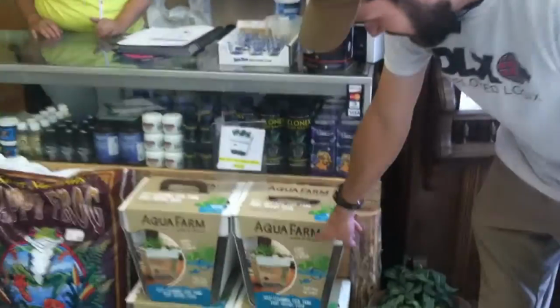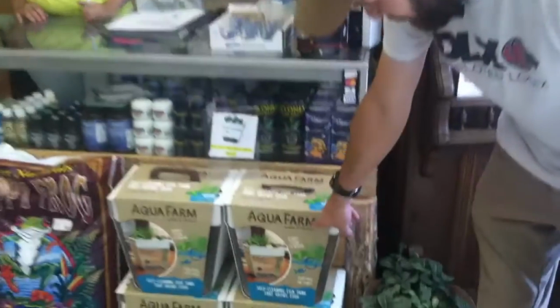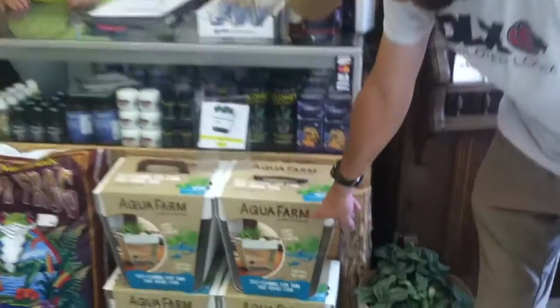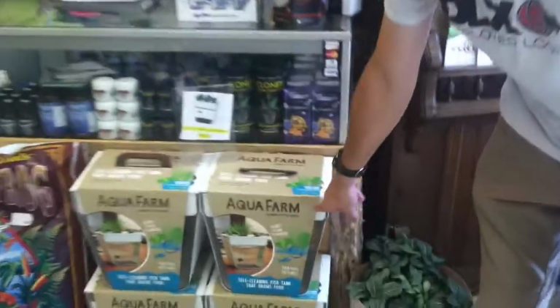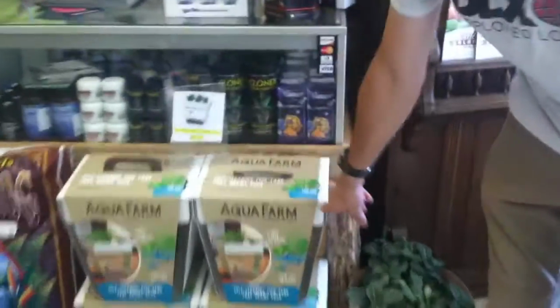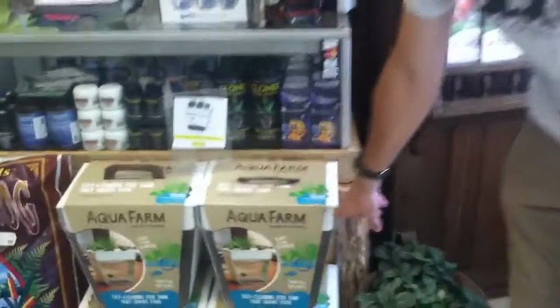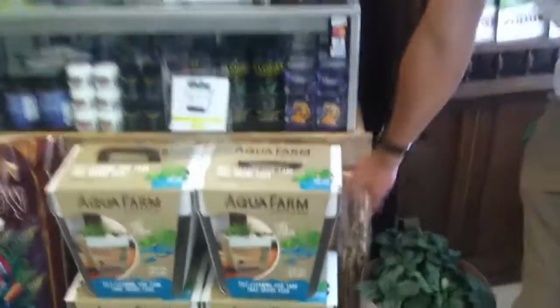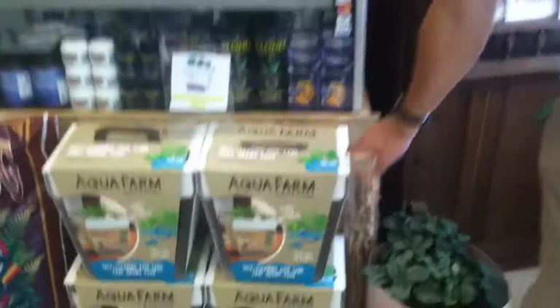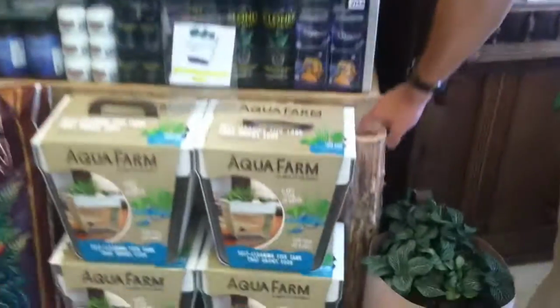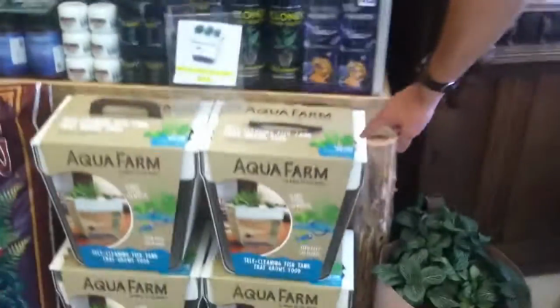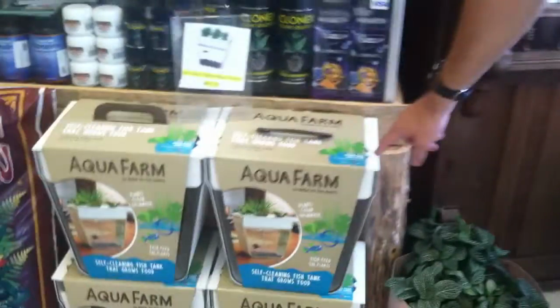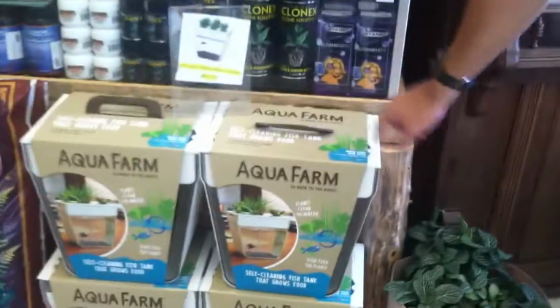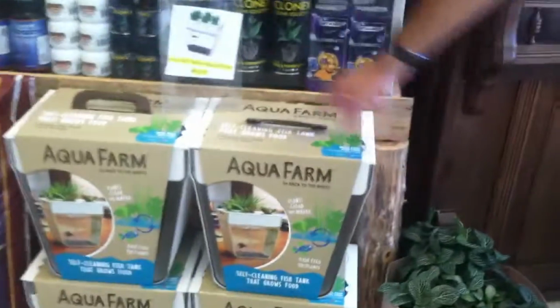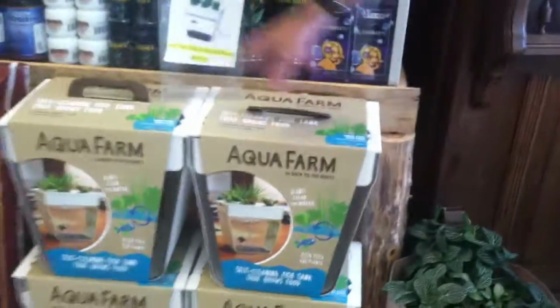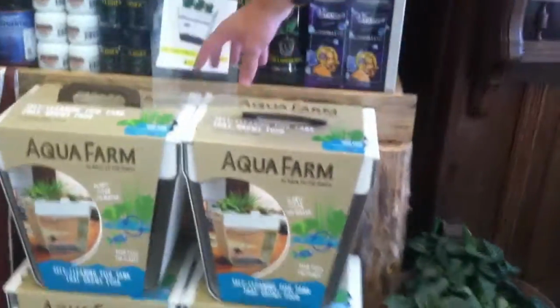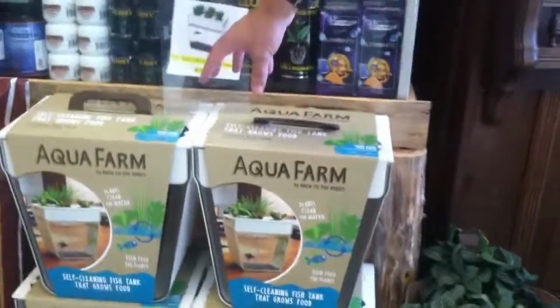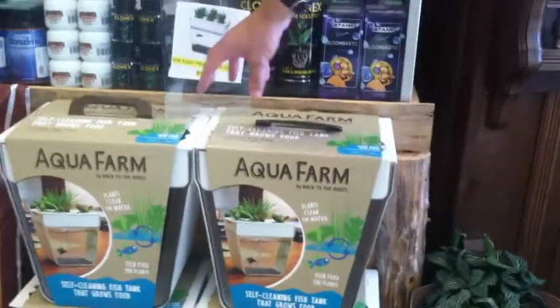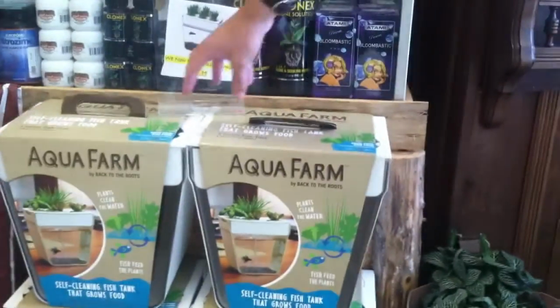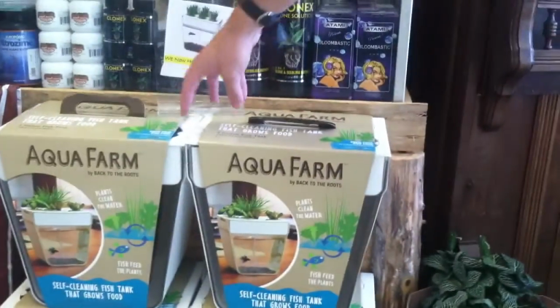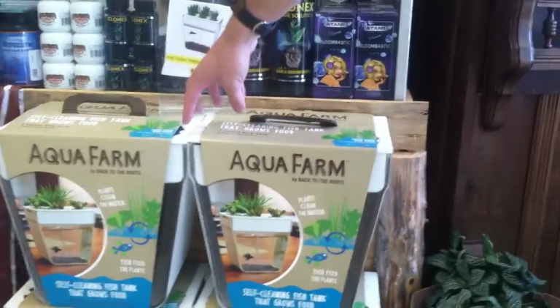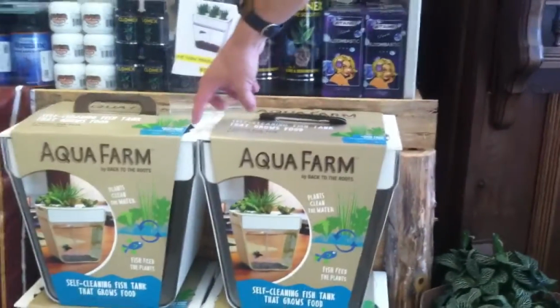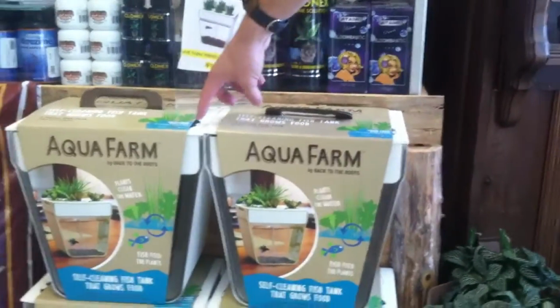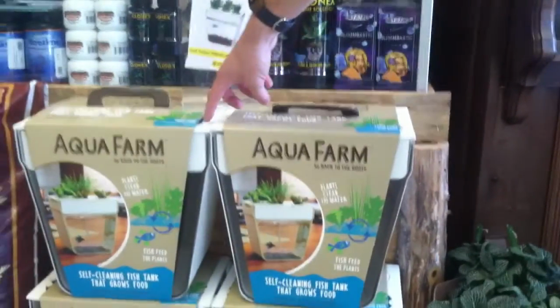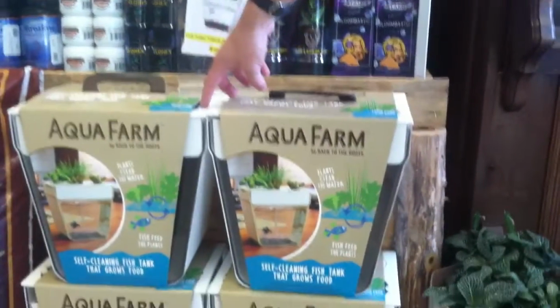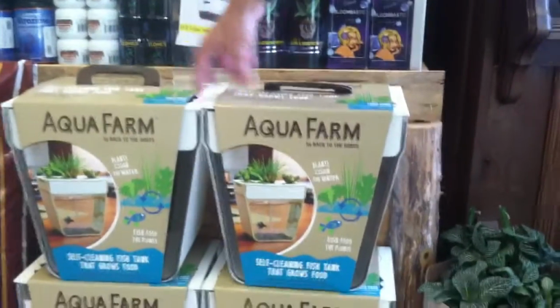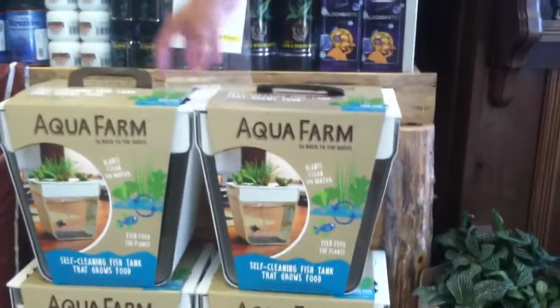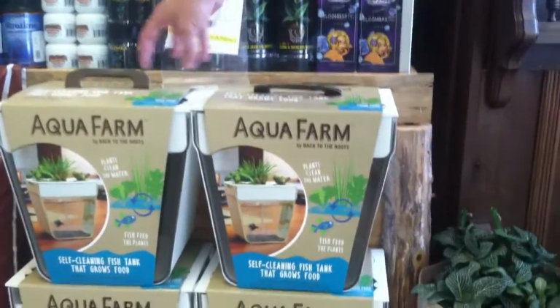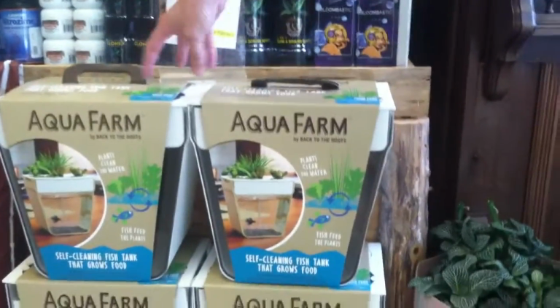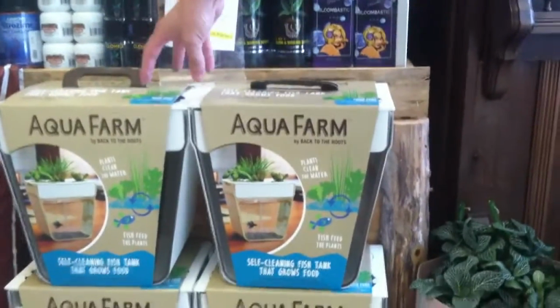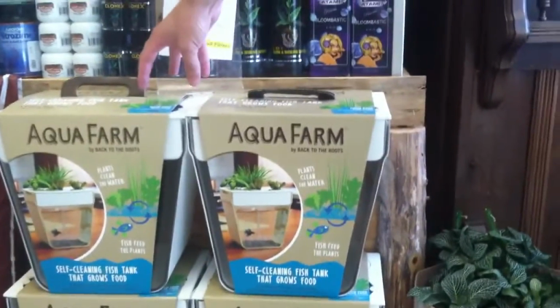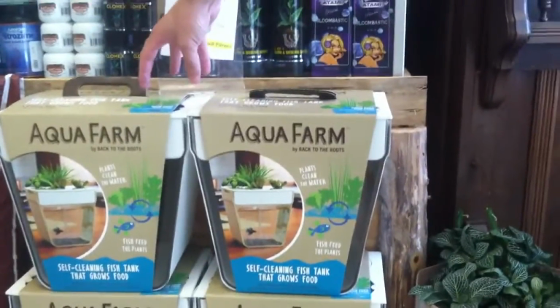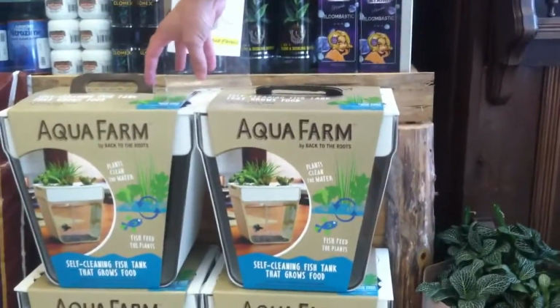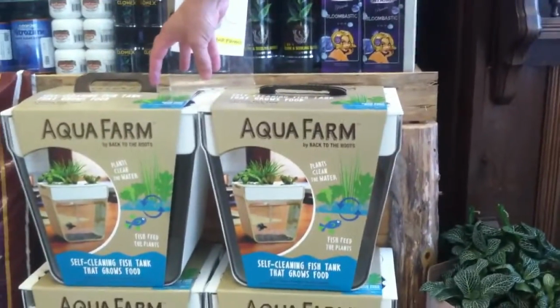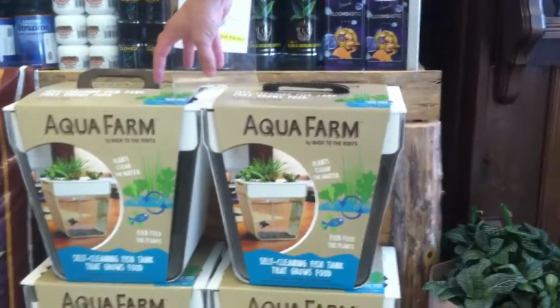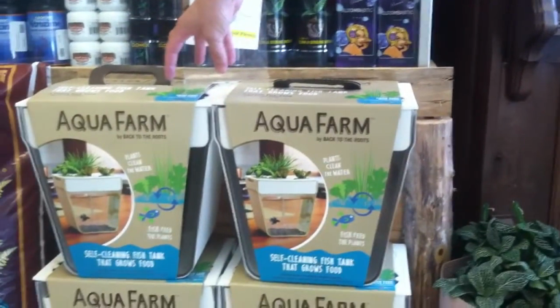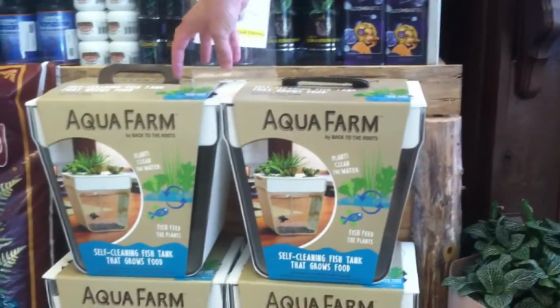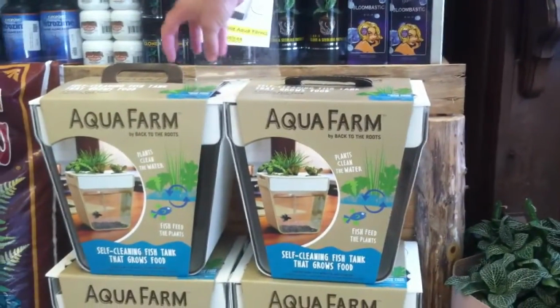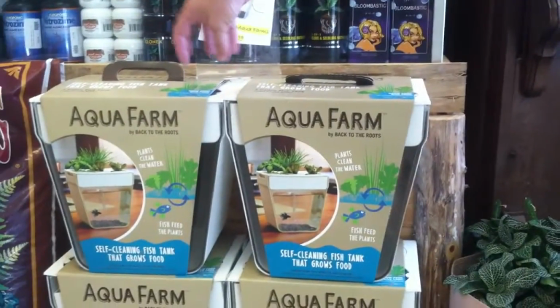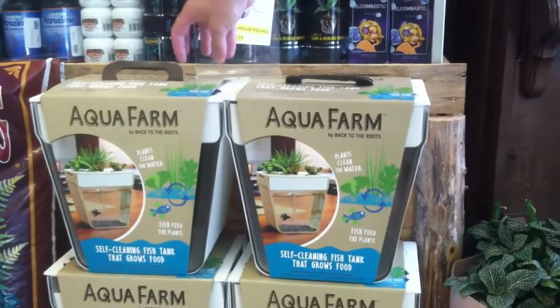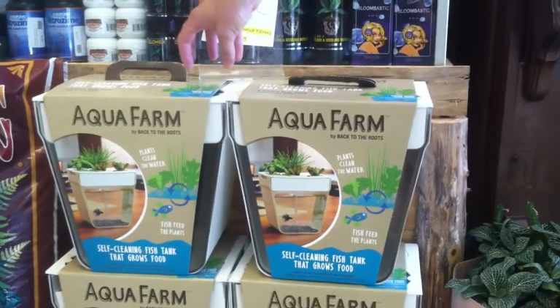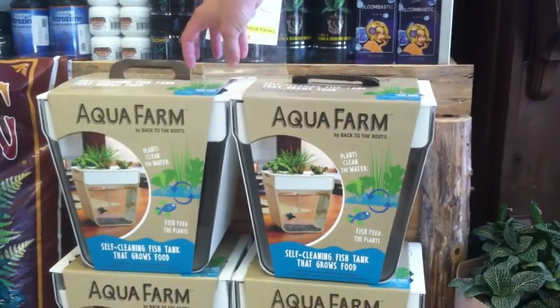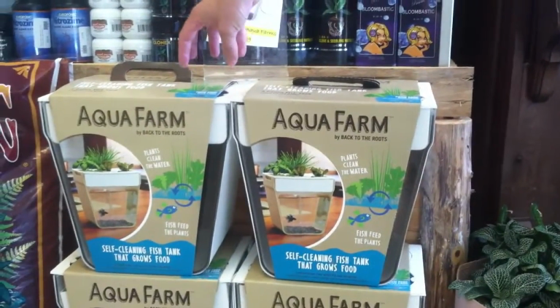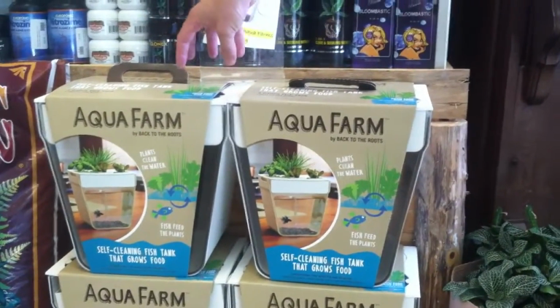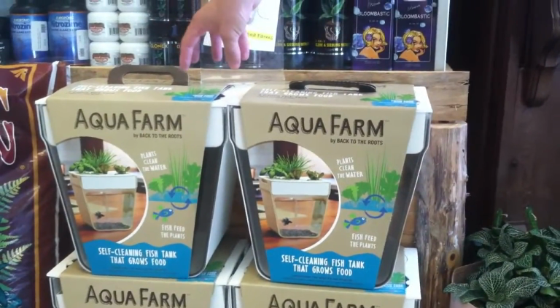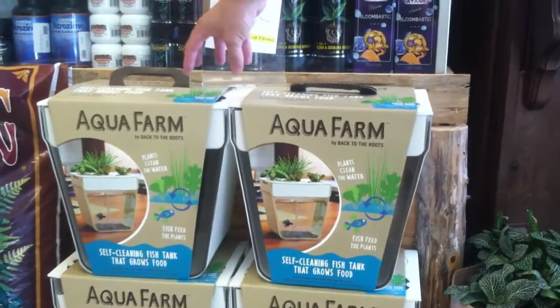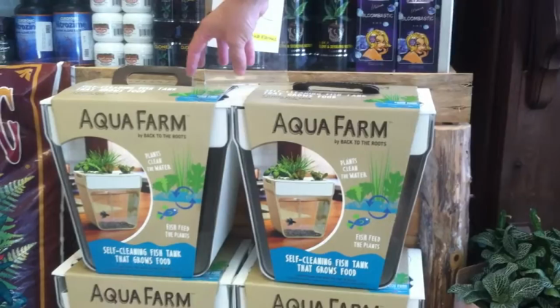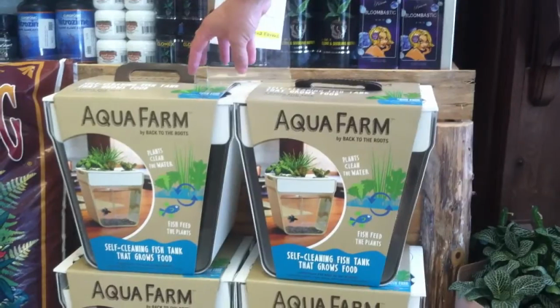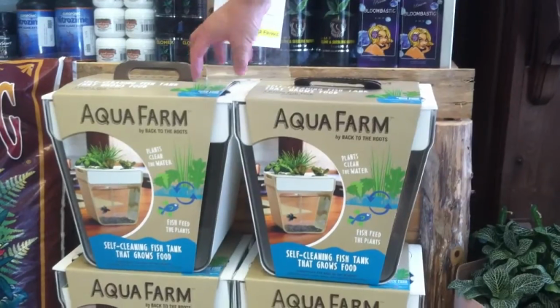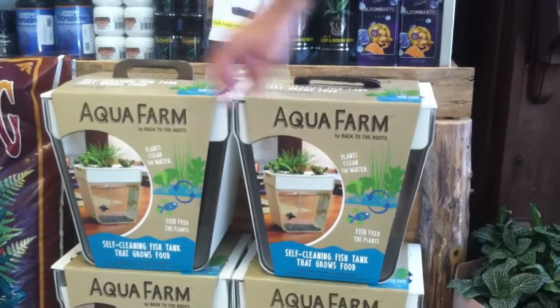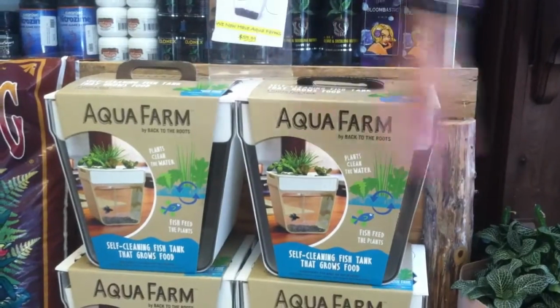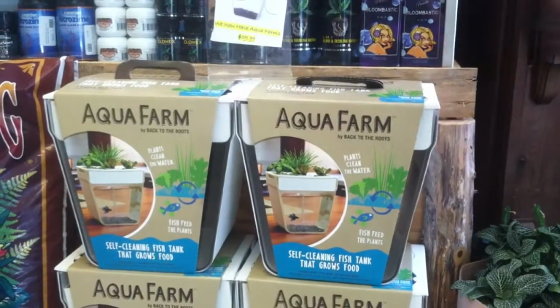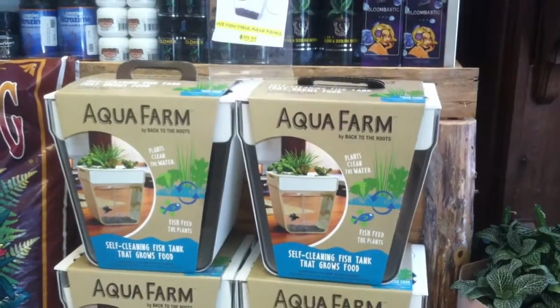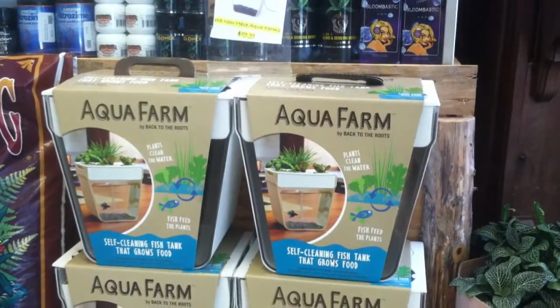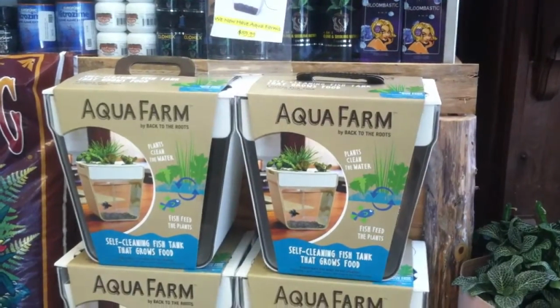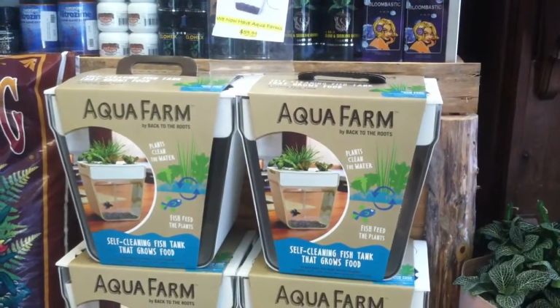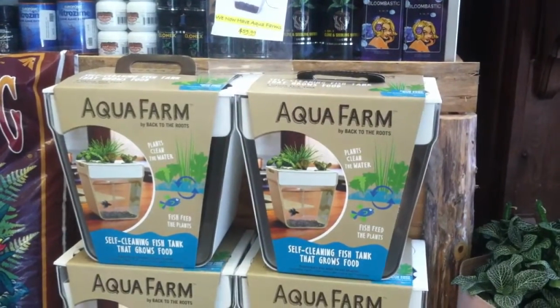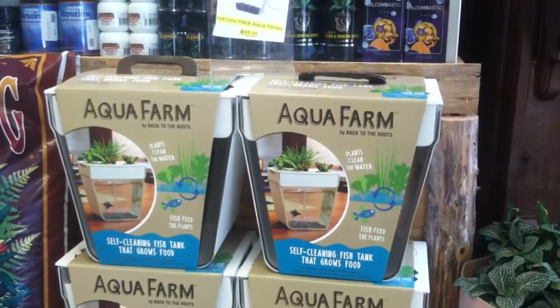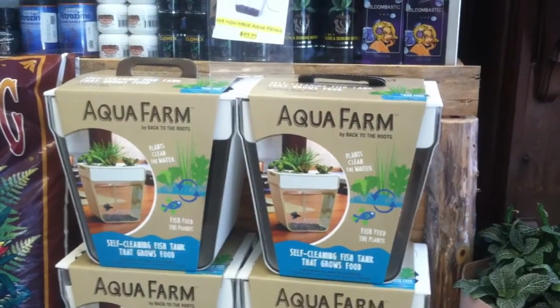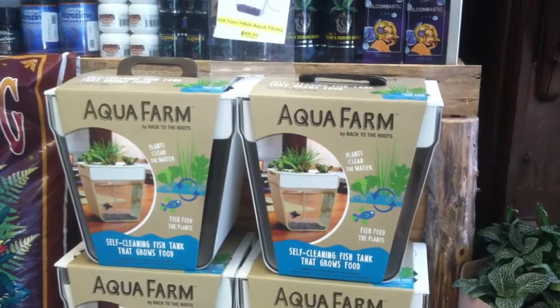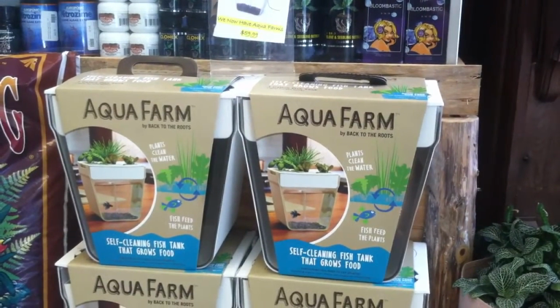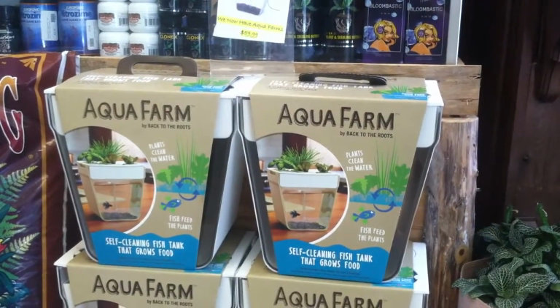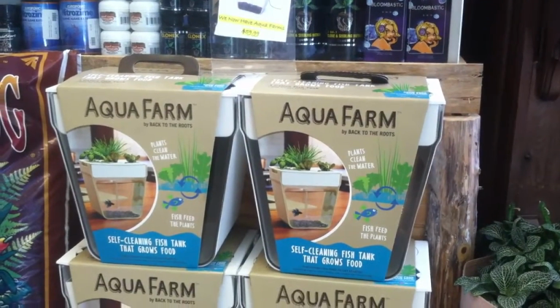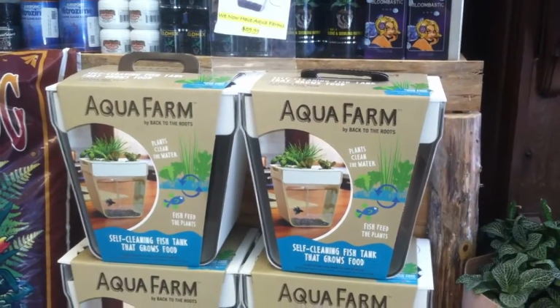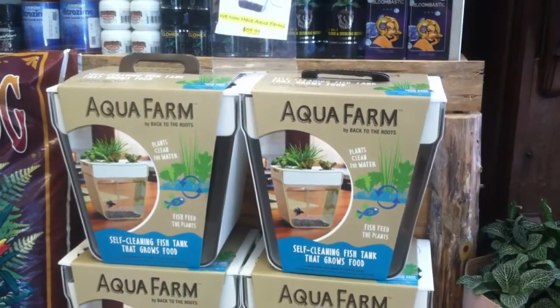You can grow stuff in the top. It's got where you can drop the little black pods in. I think that's pretty nifty.